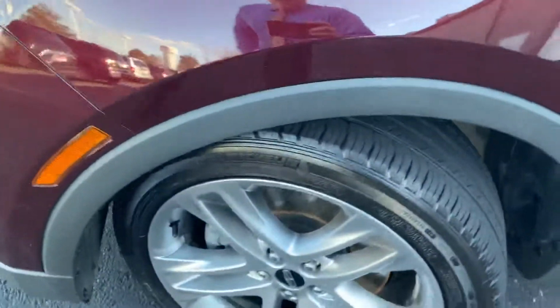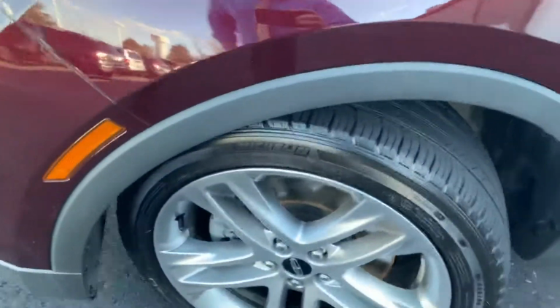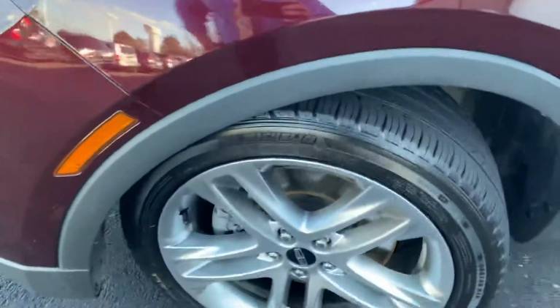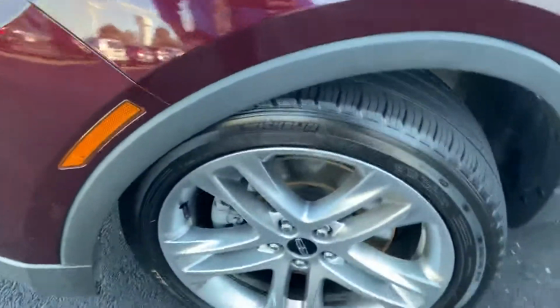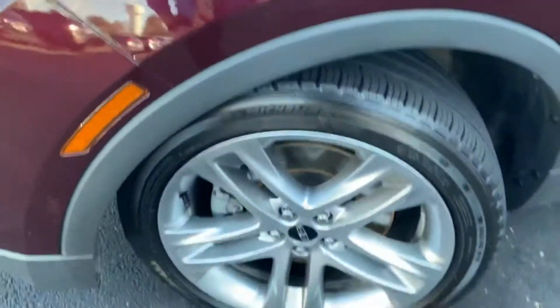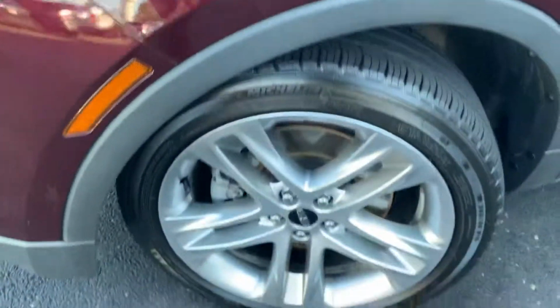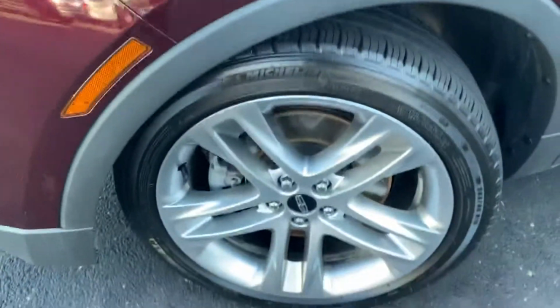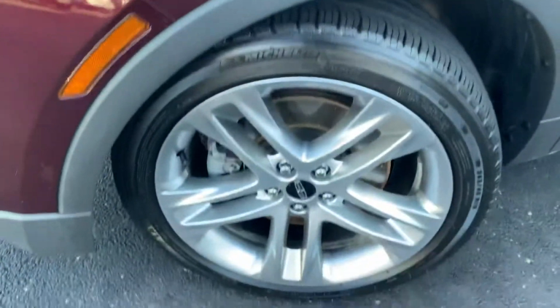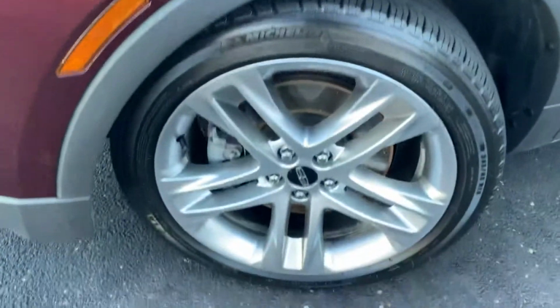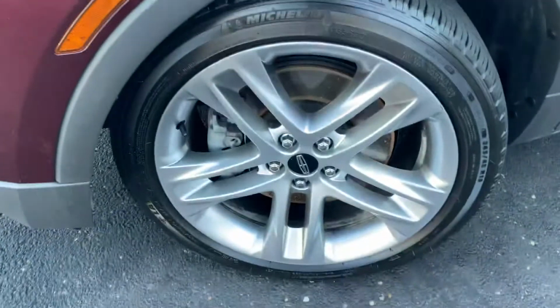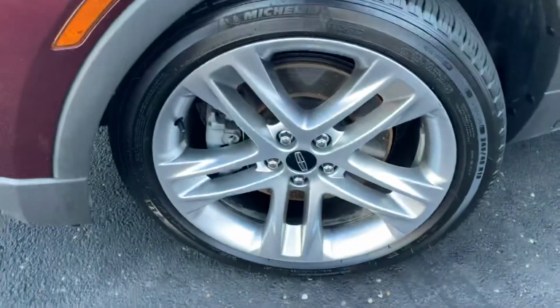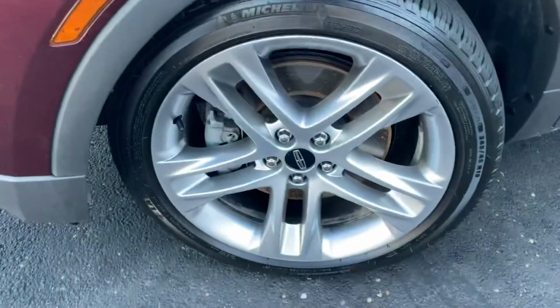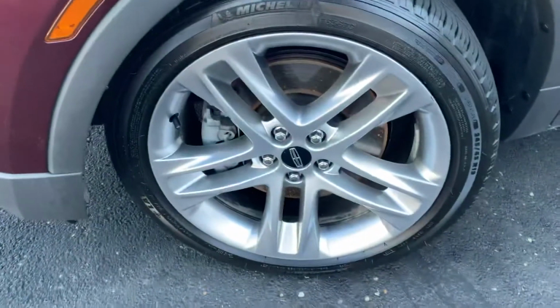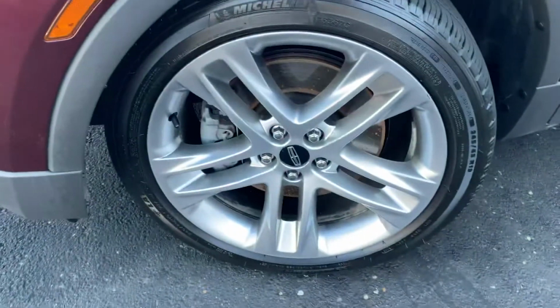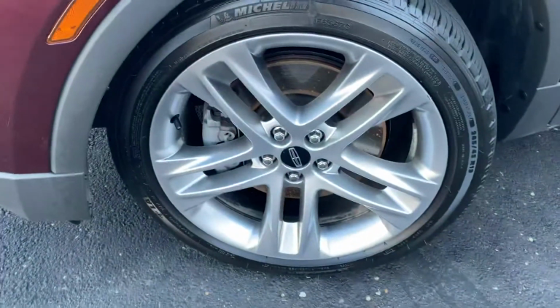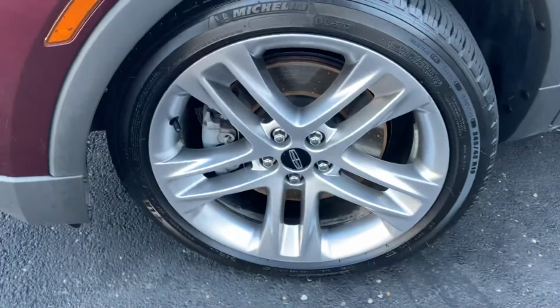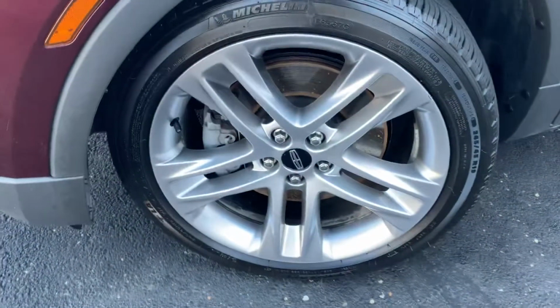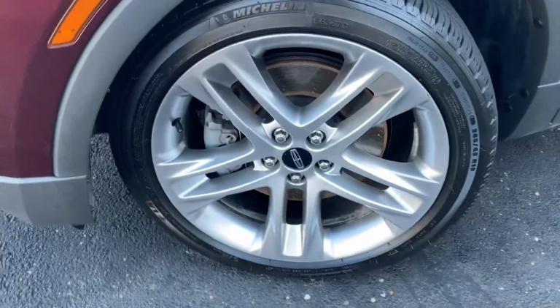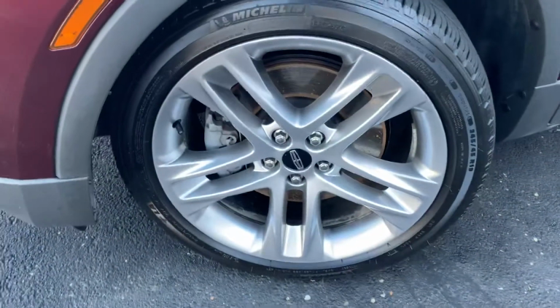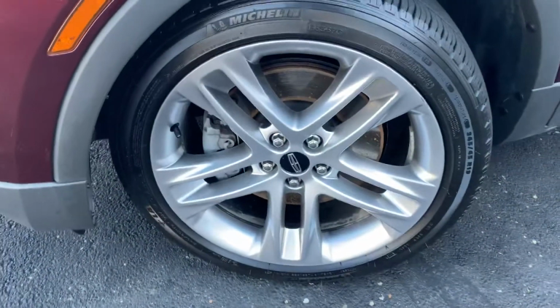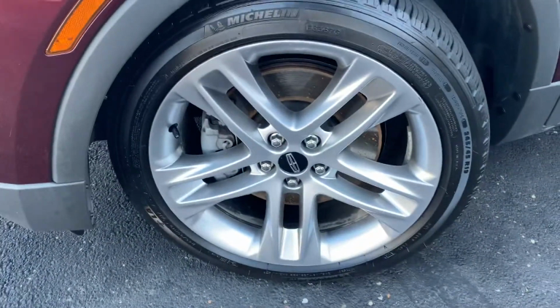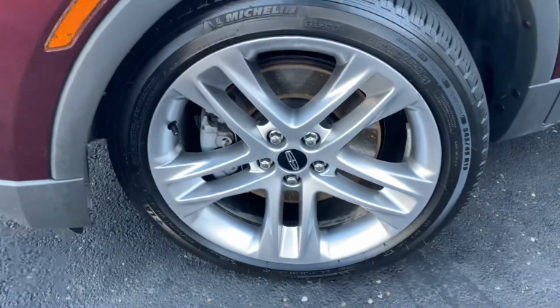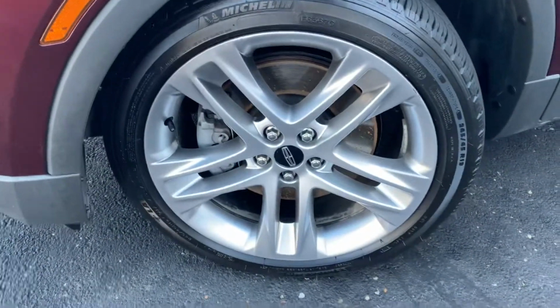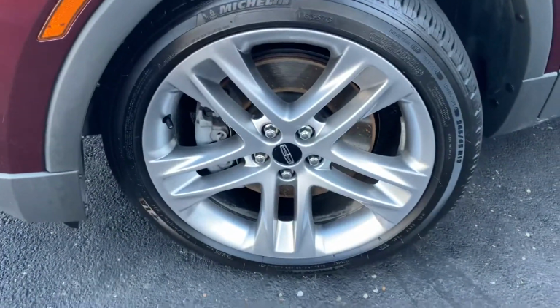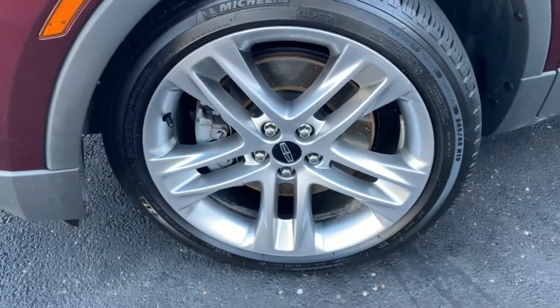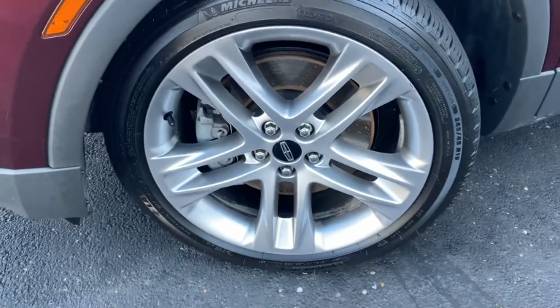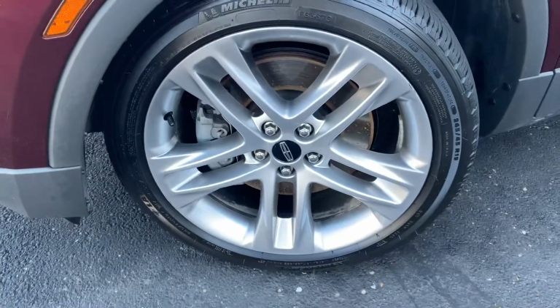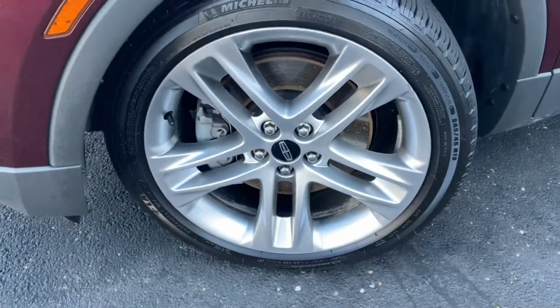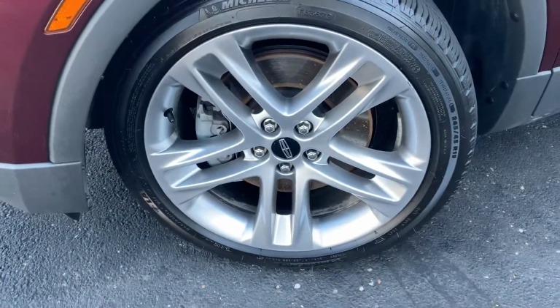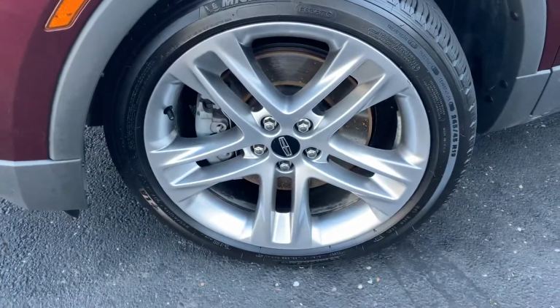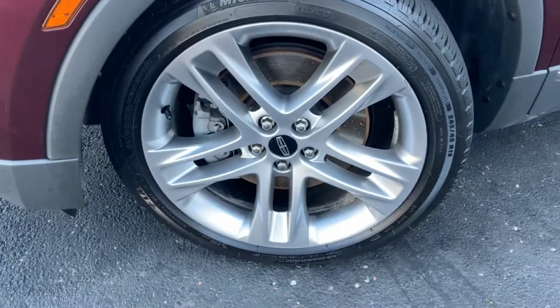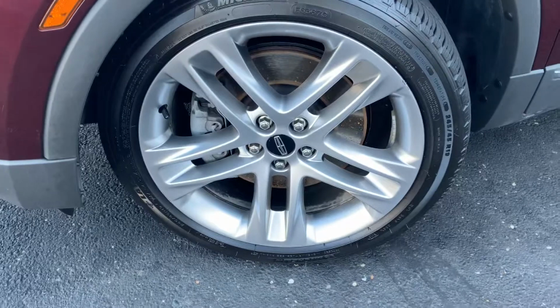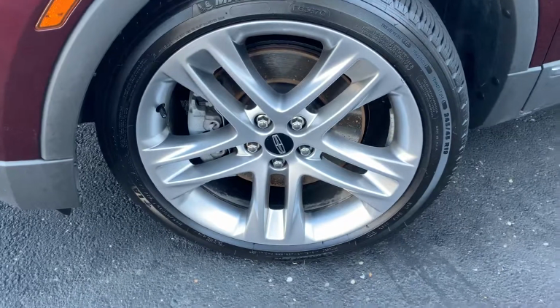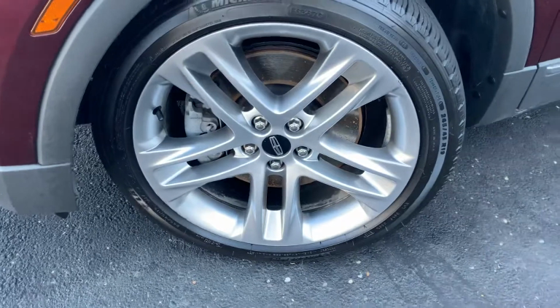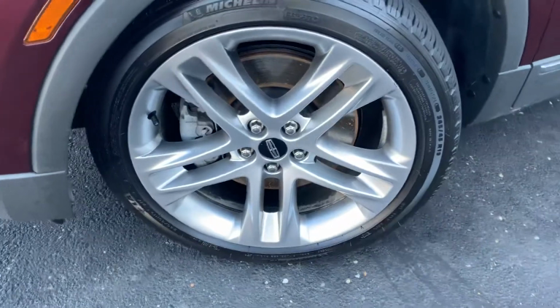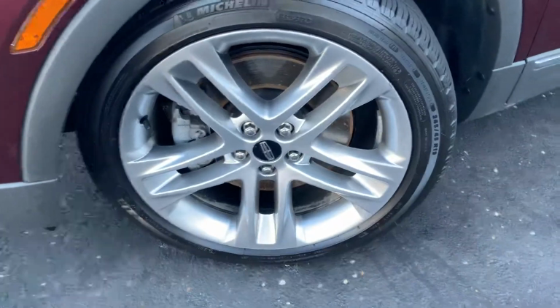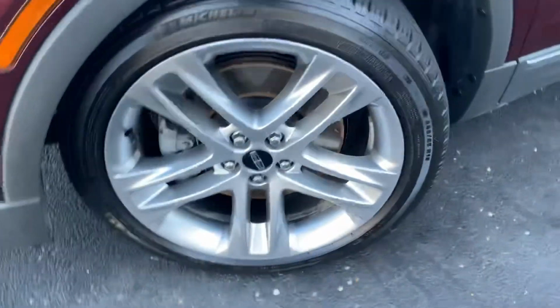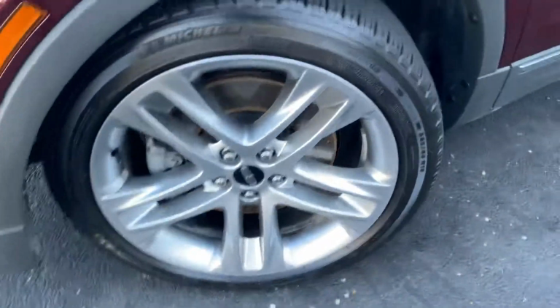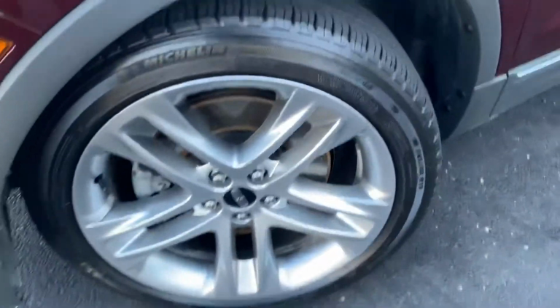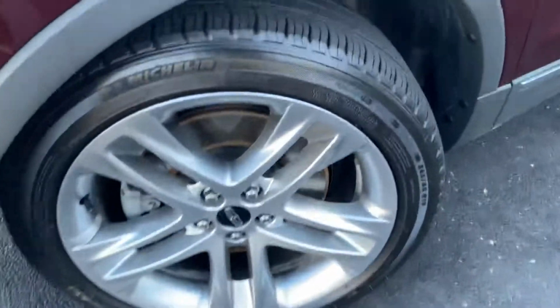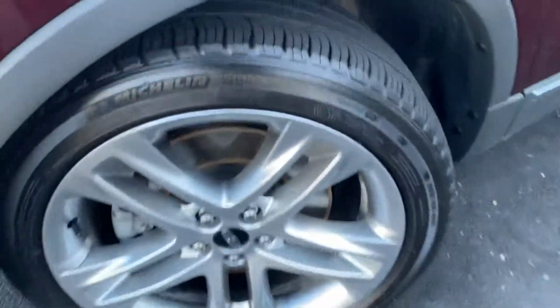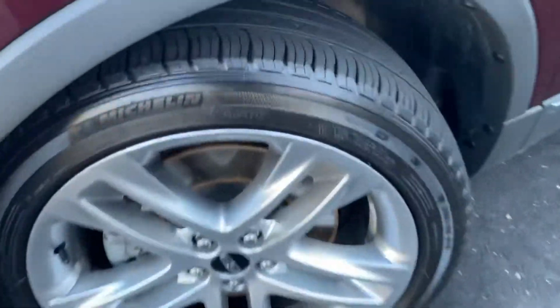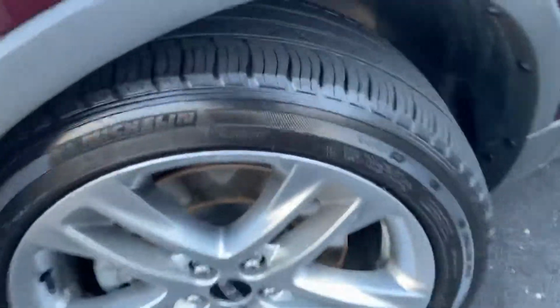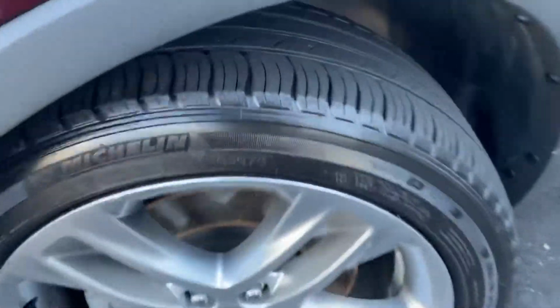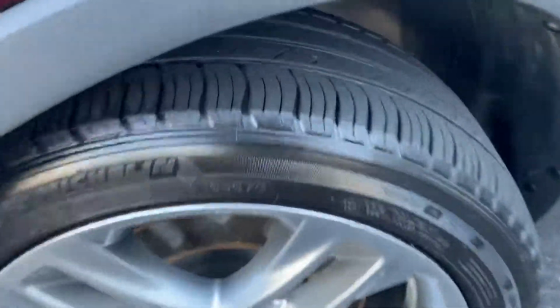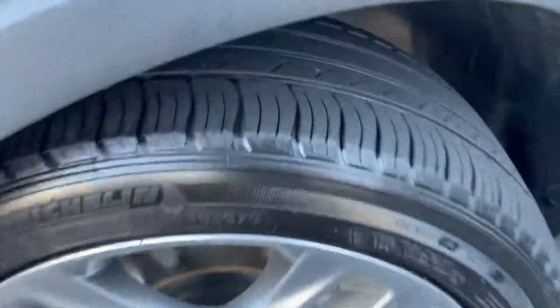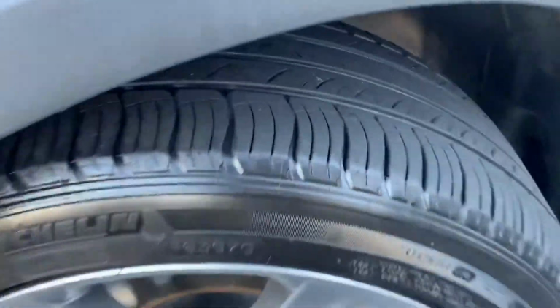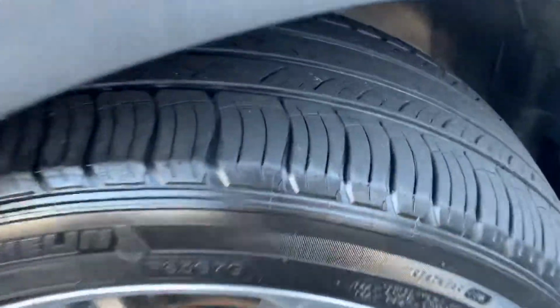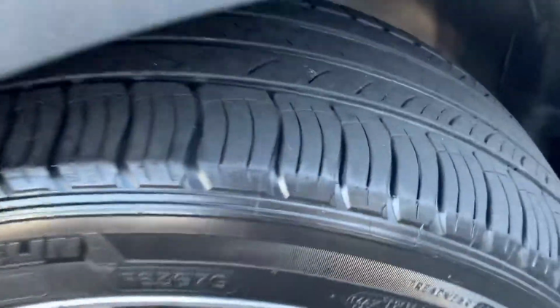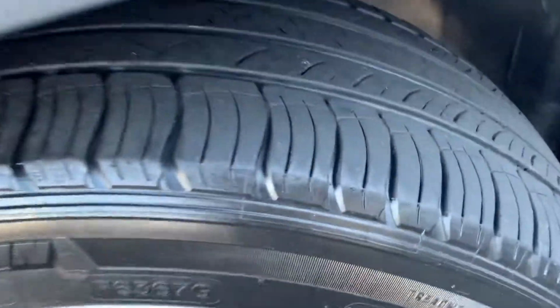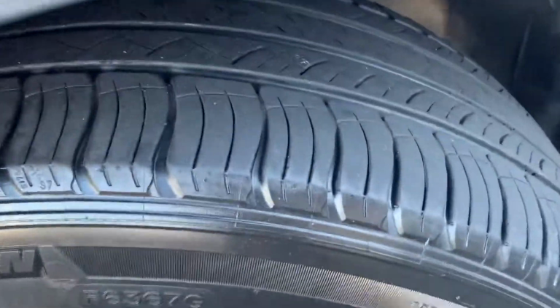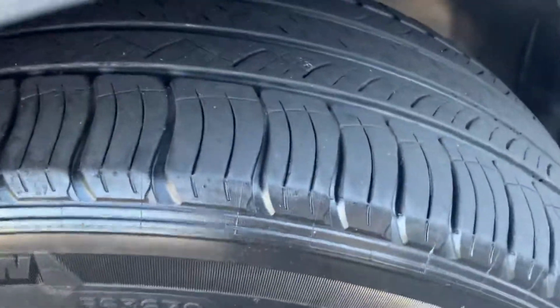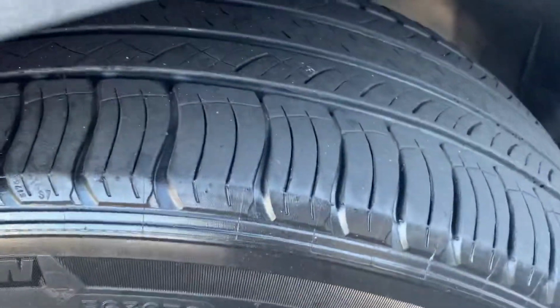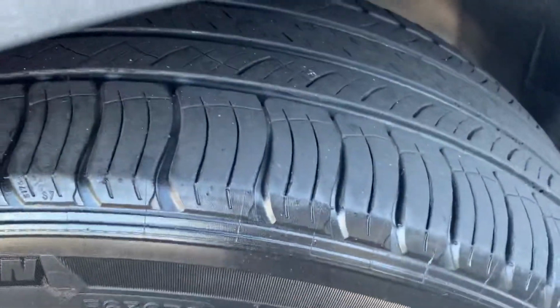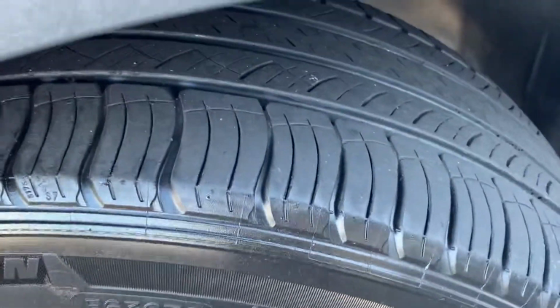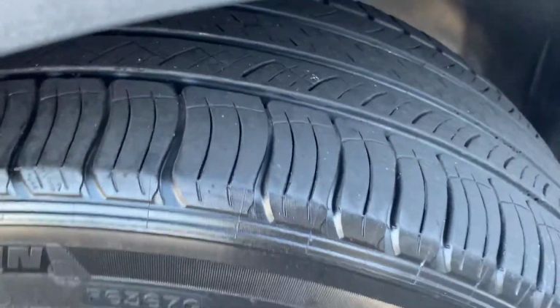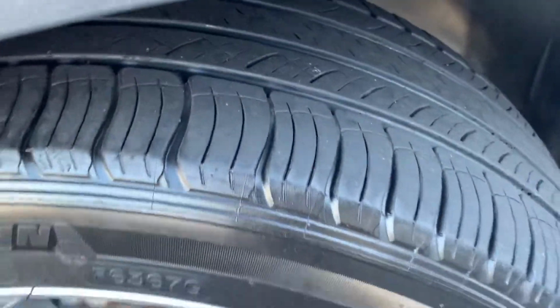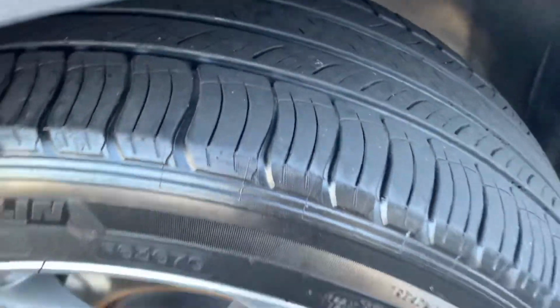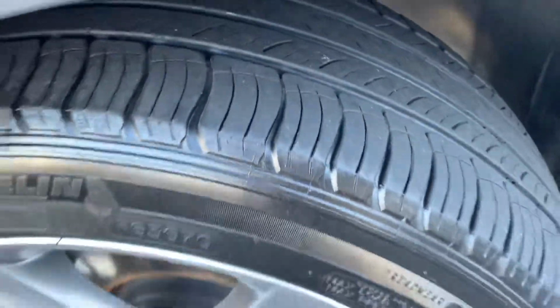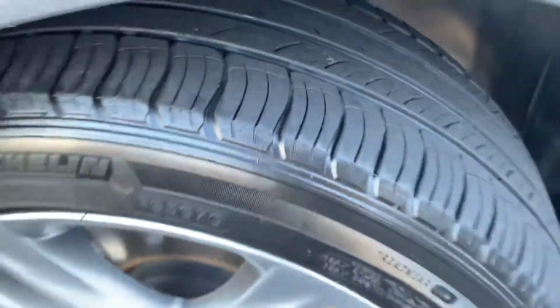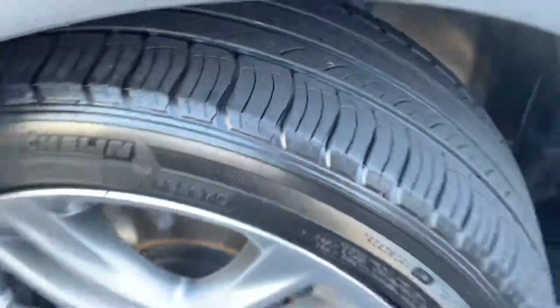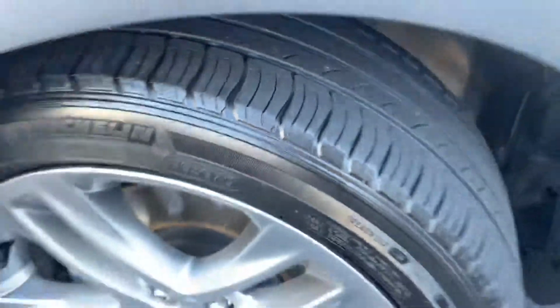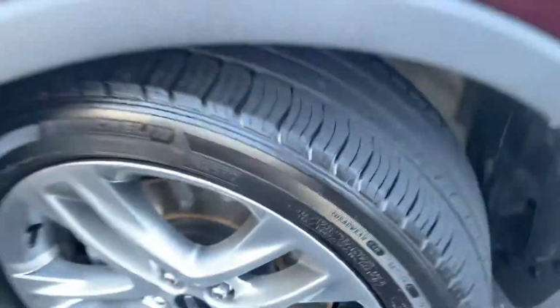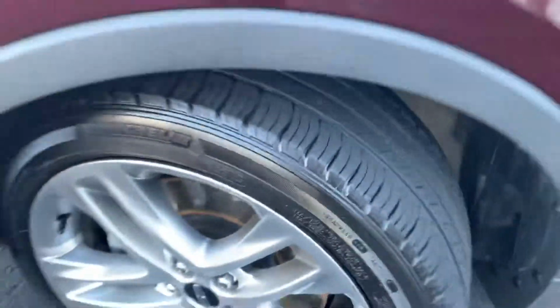It has the optional 19-inch five-spoke painted-out wheels, wrapped in very nice Michelin tires.